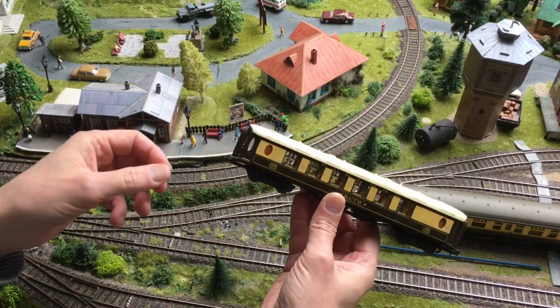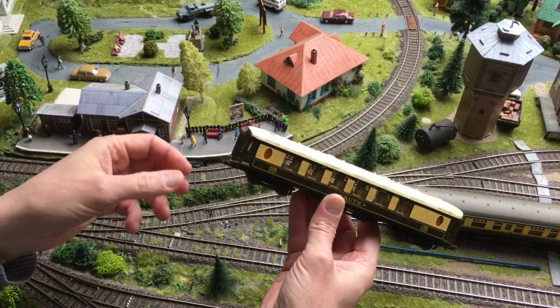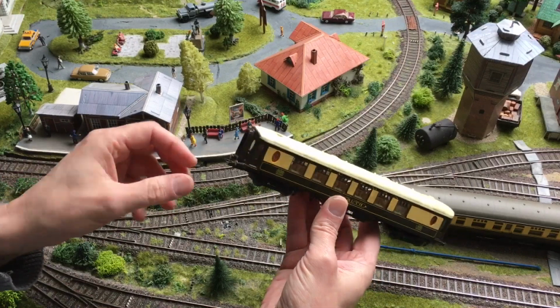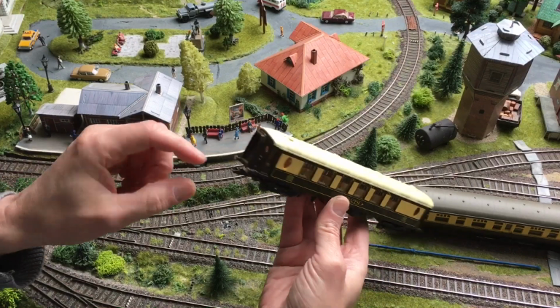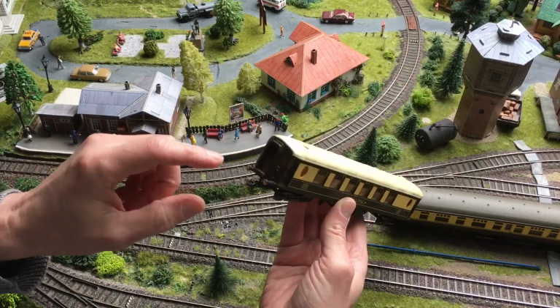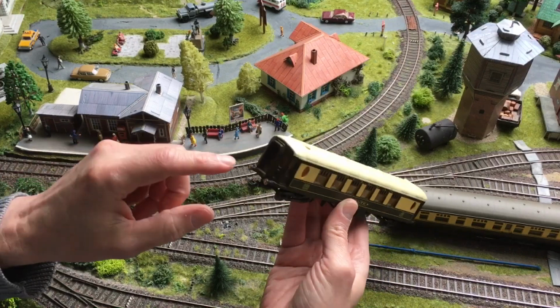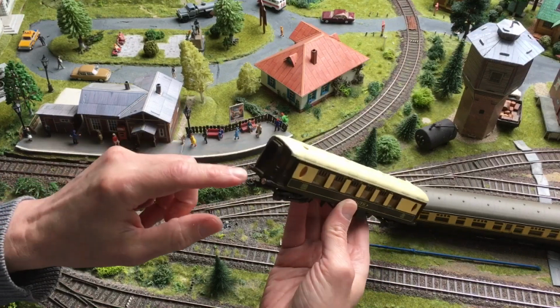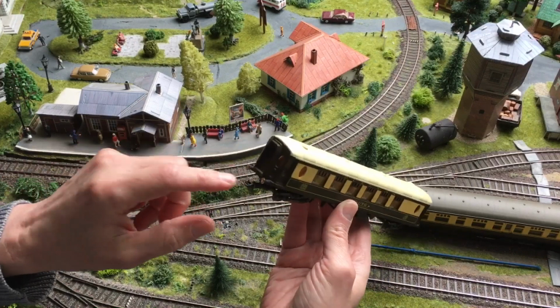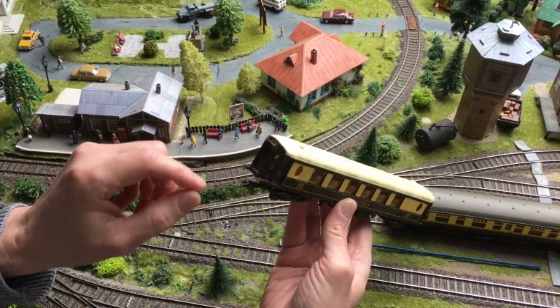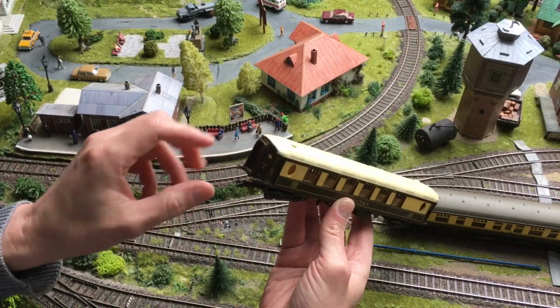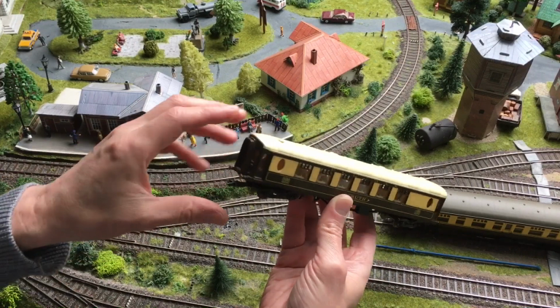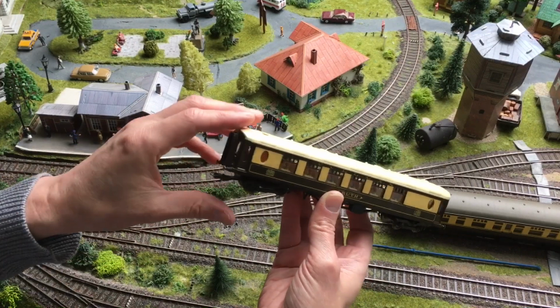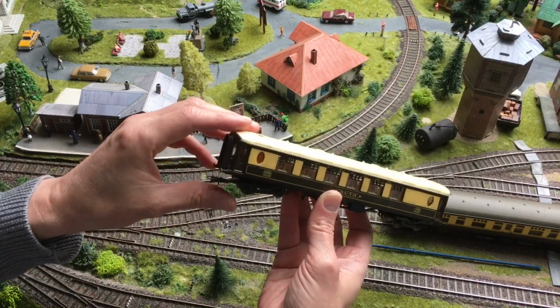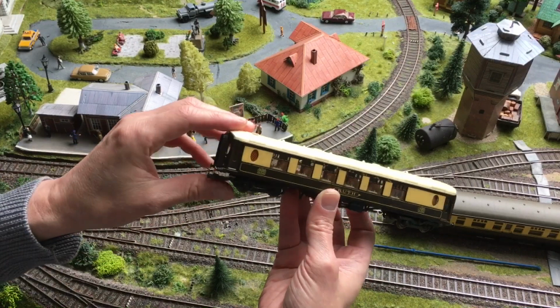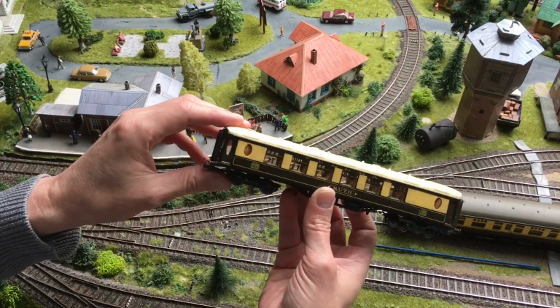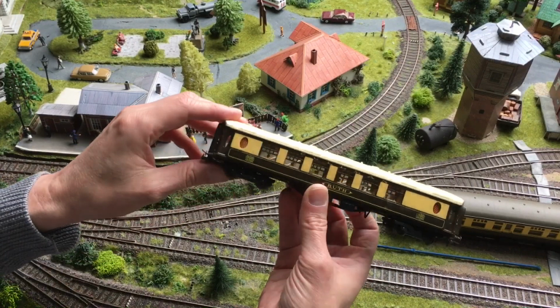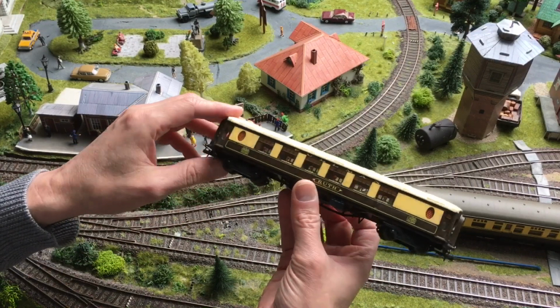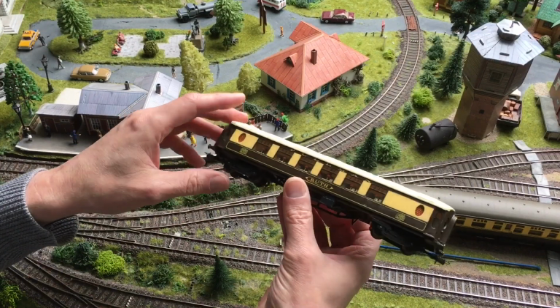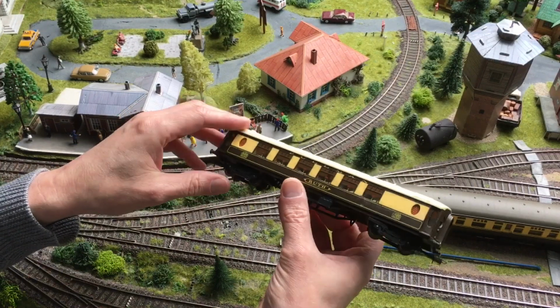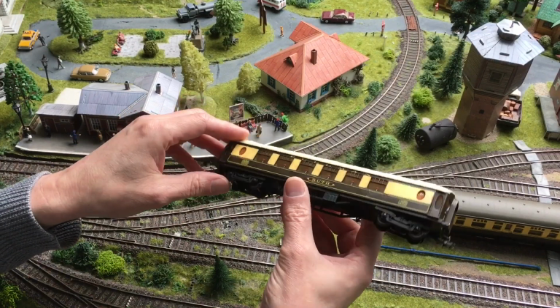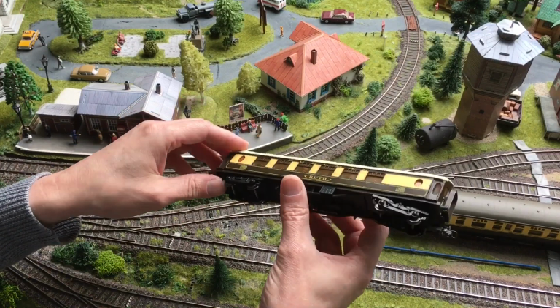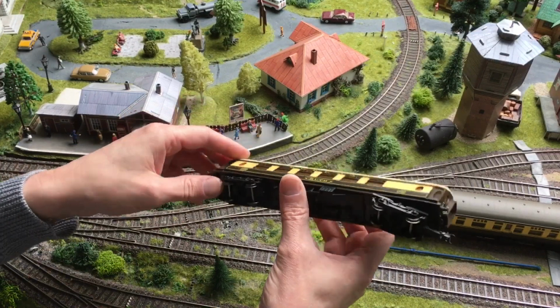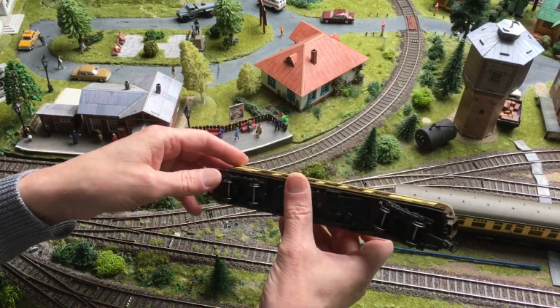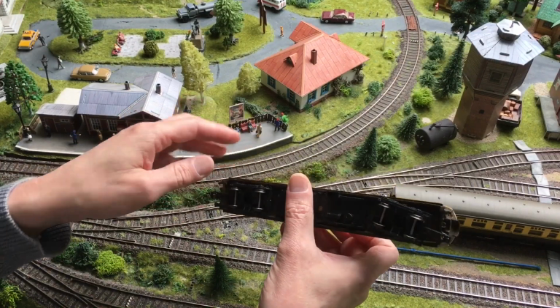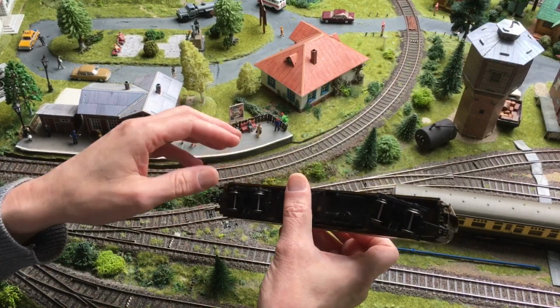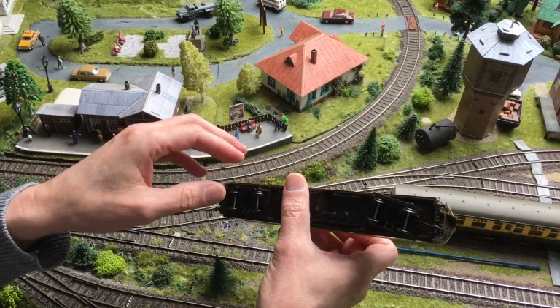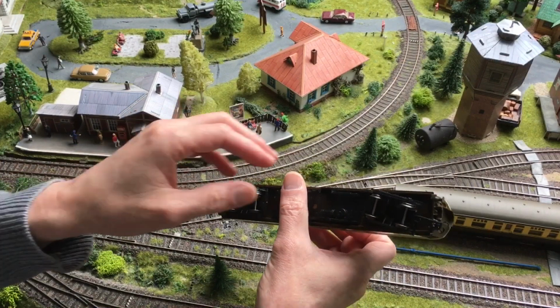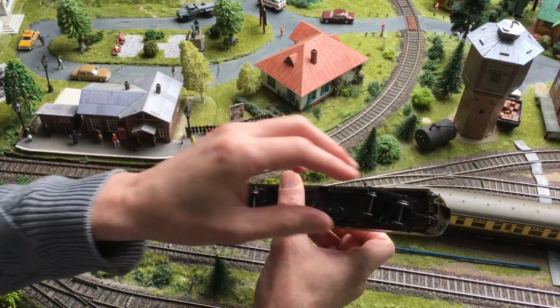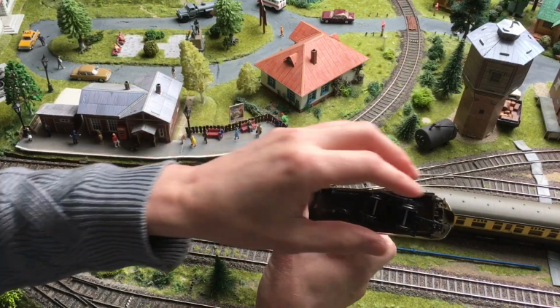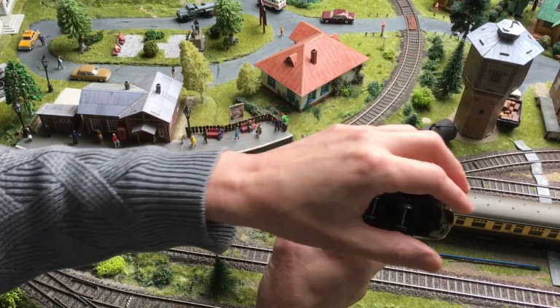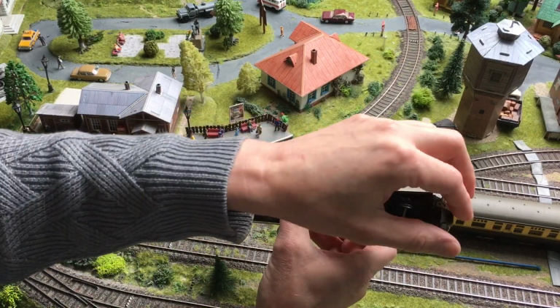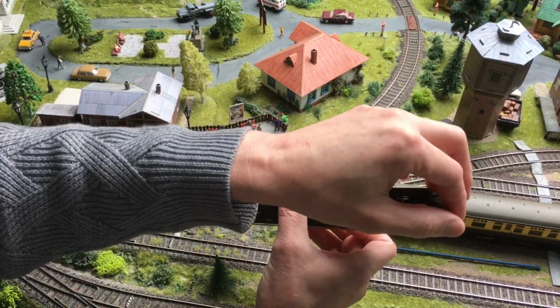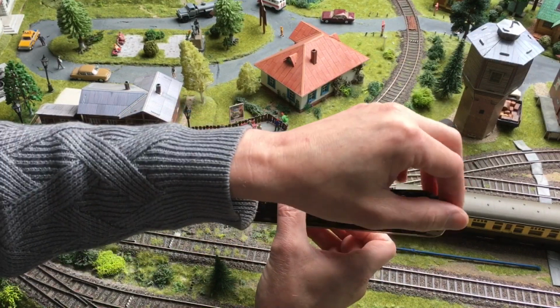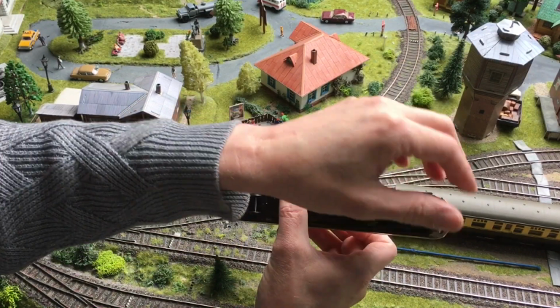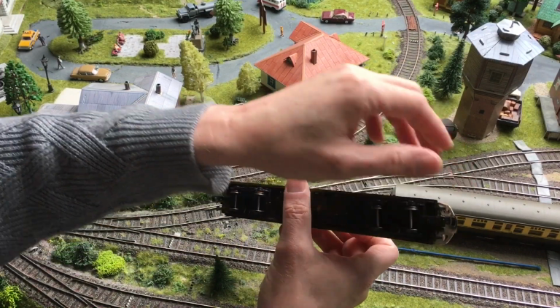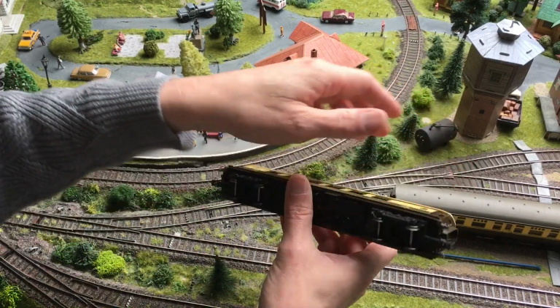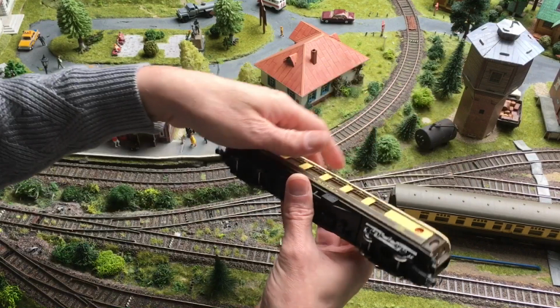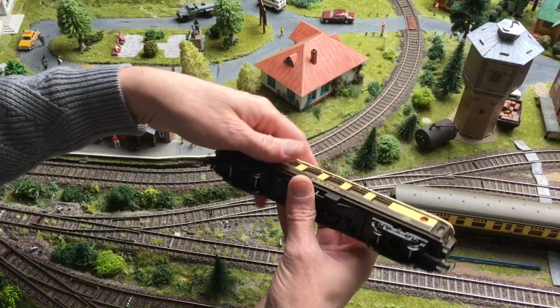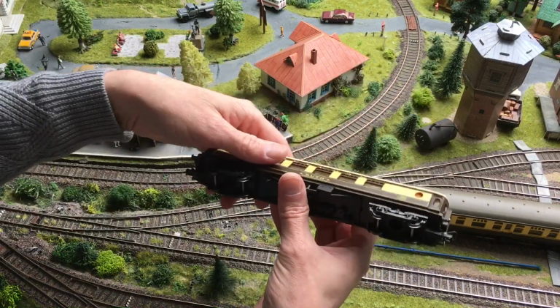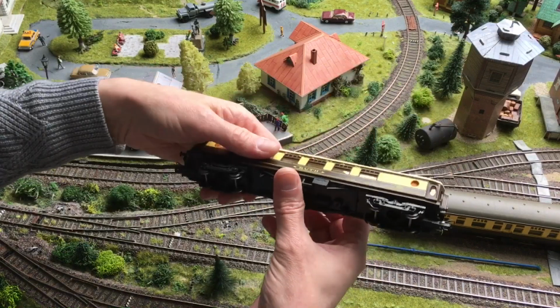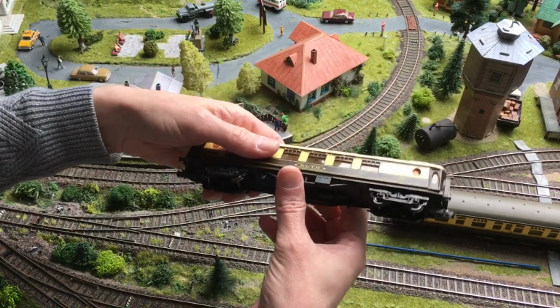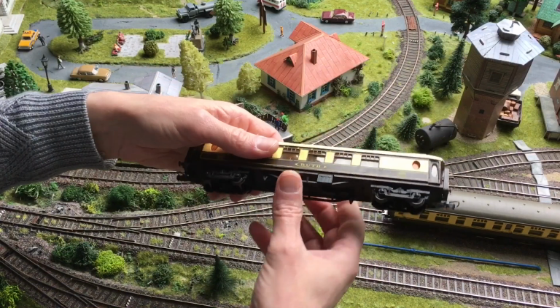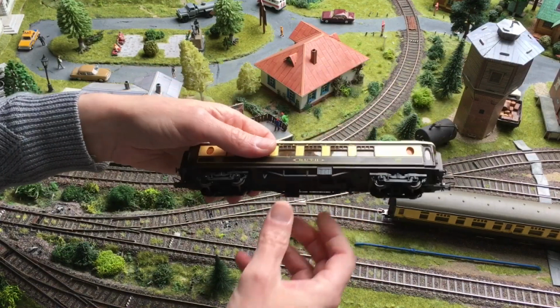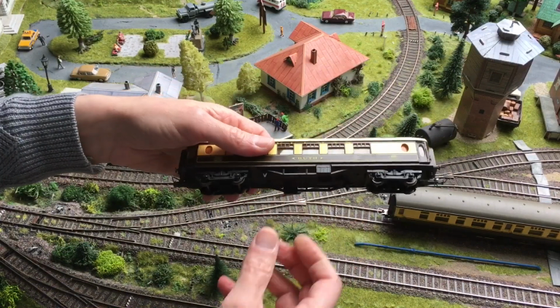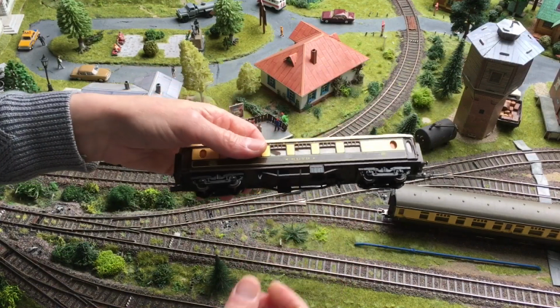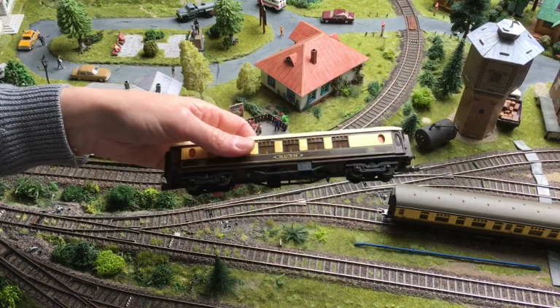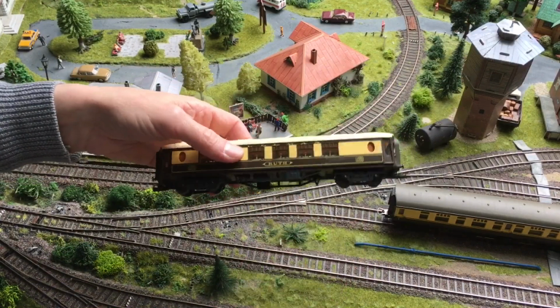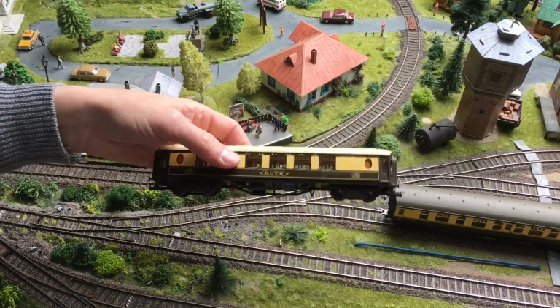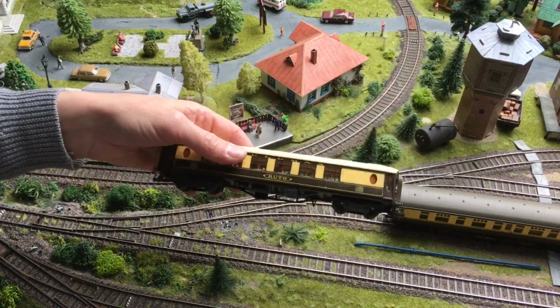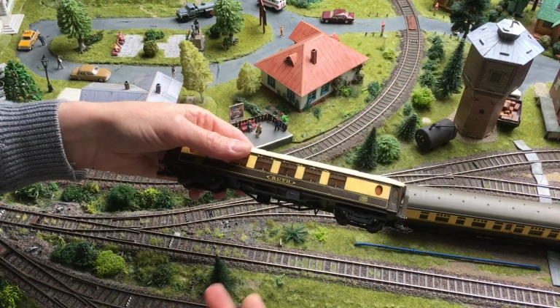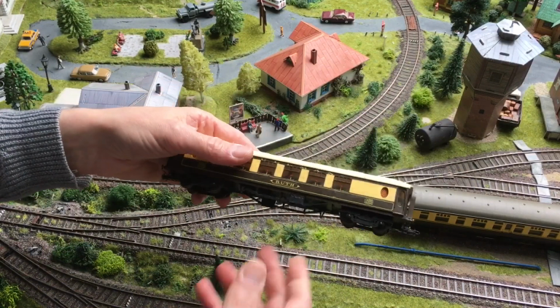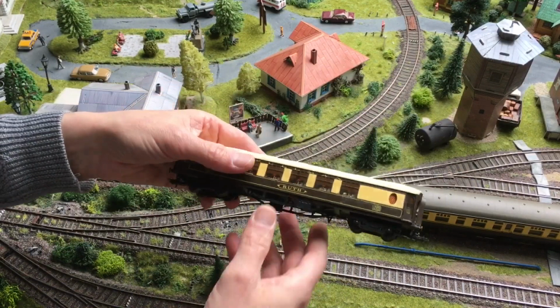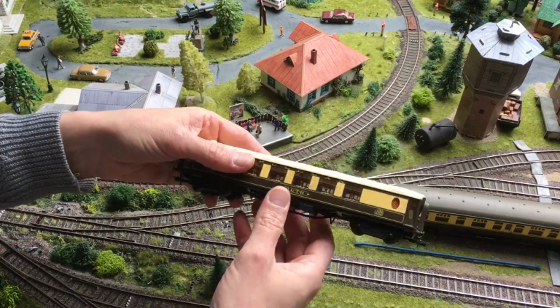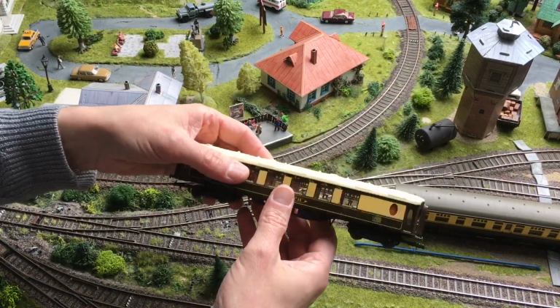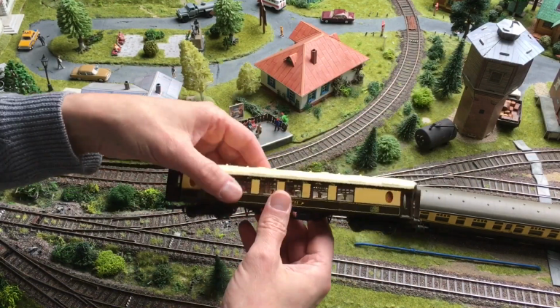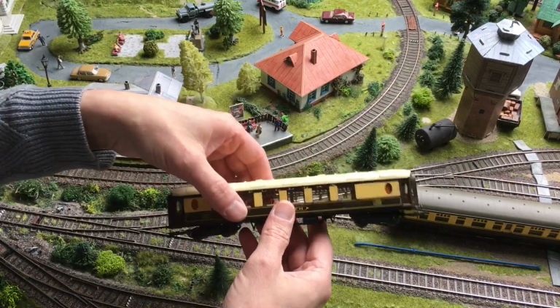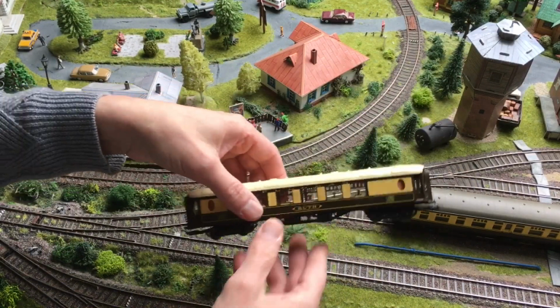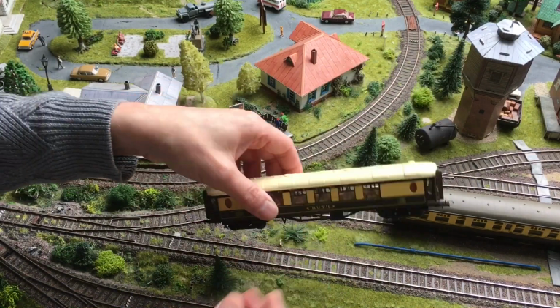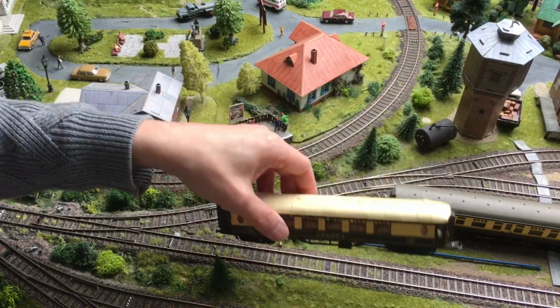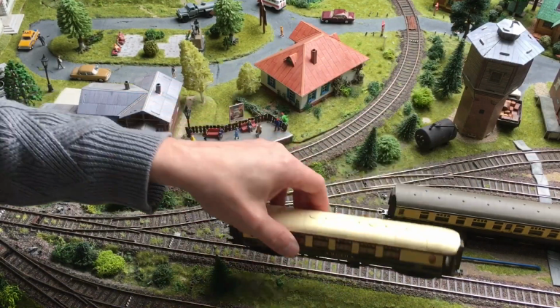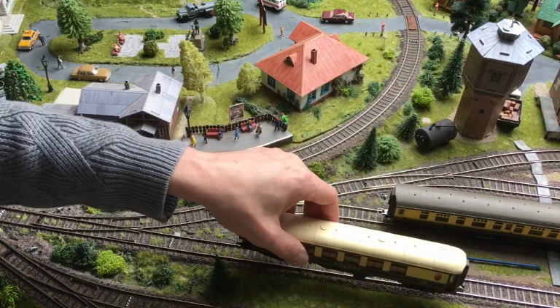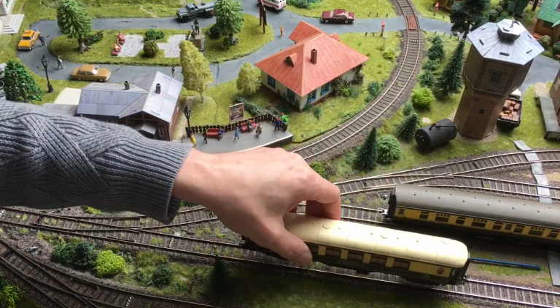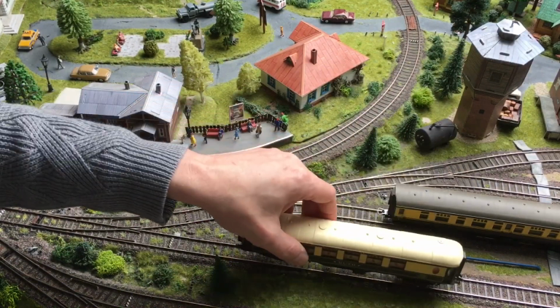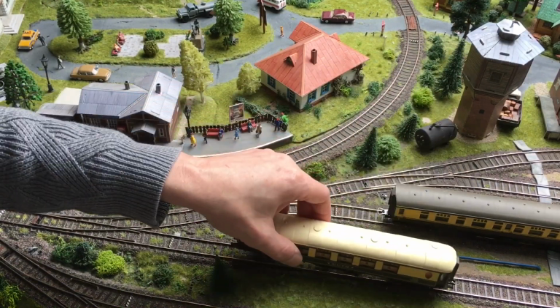It has of course no tension lock couplings now — it has the Lima couplings. But anyway, most of my rolling stock has the Lima couplings.